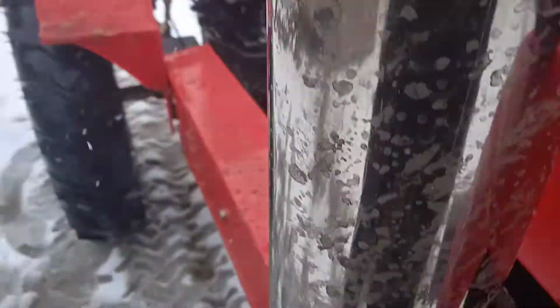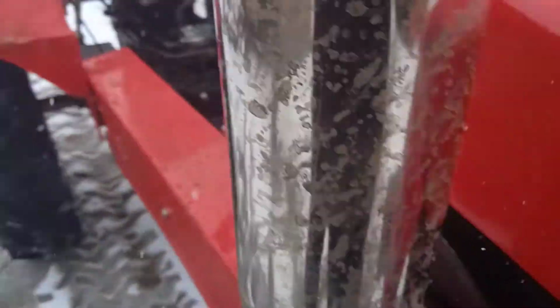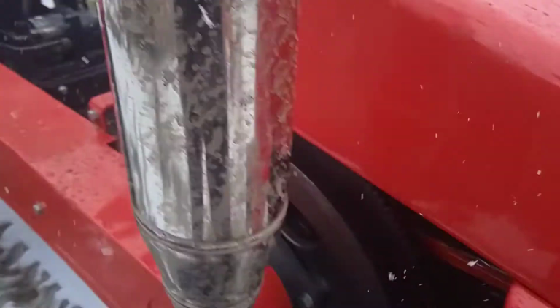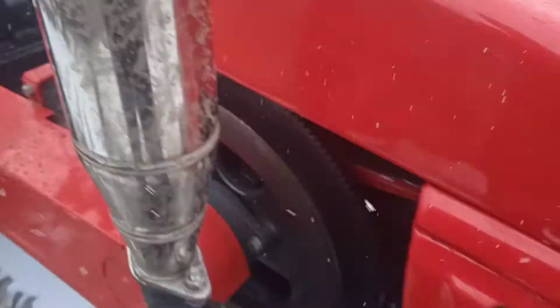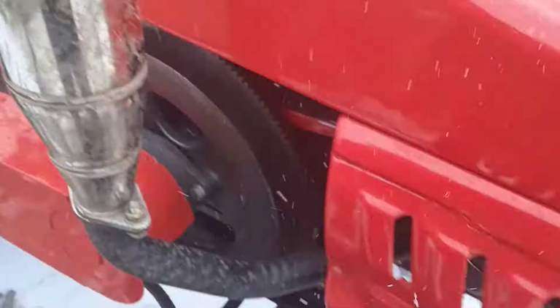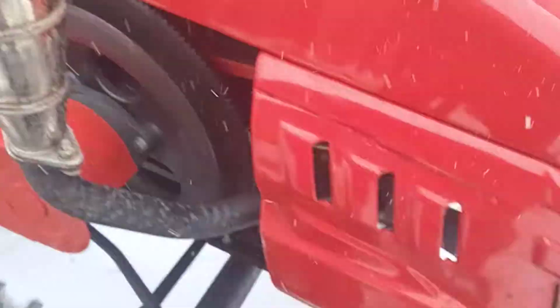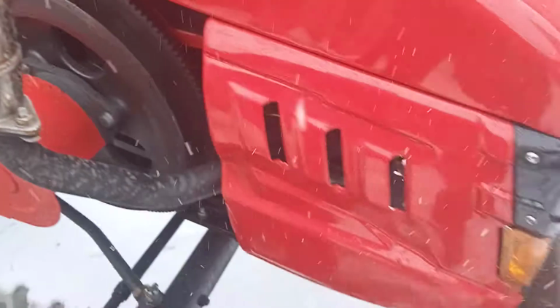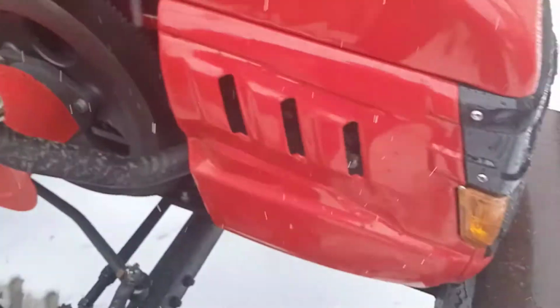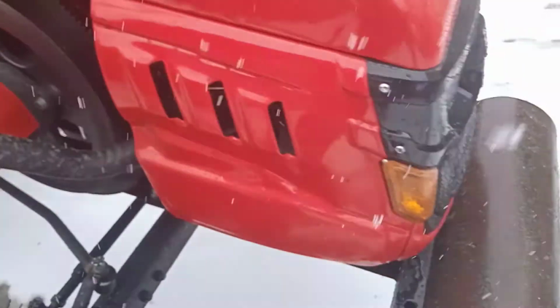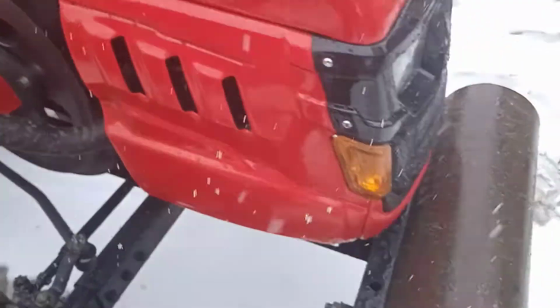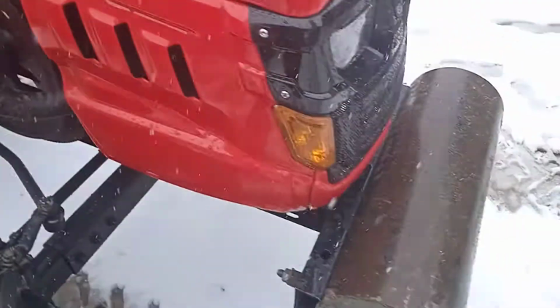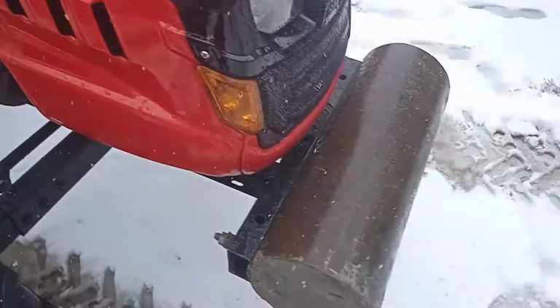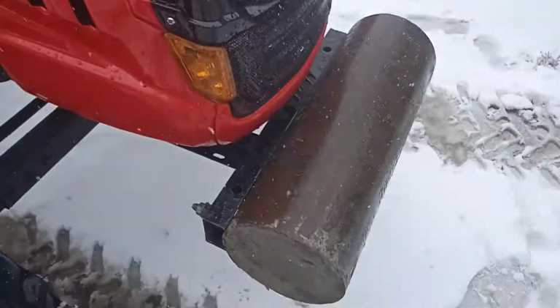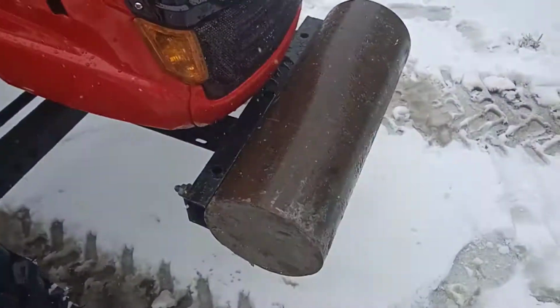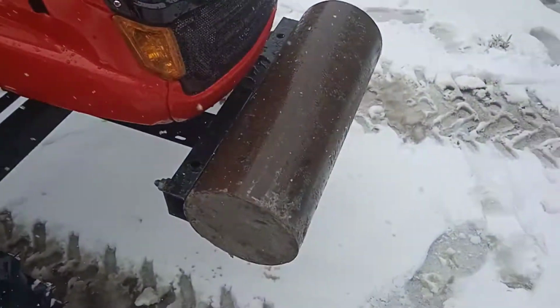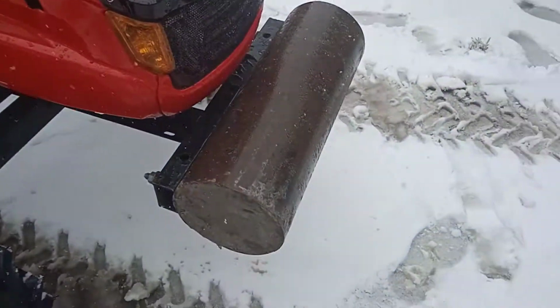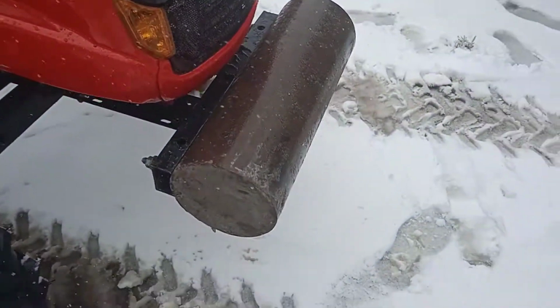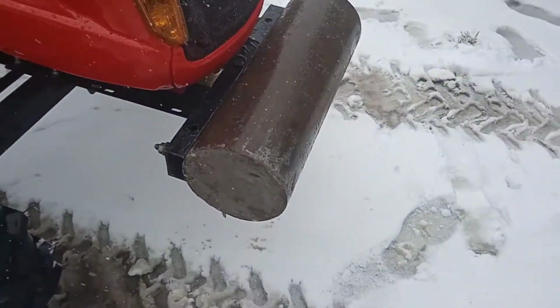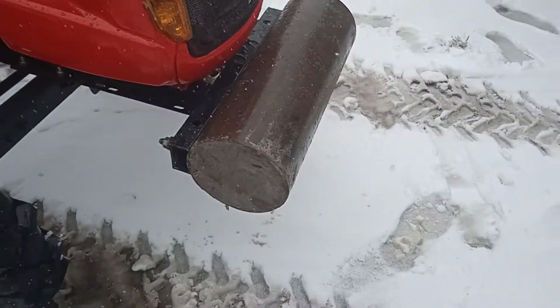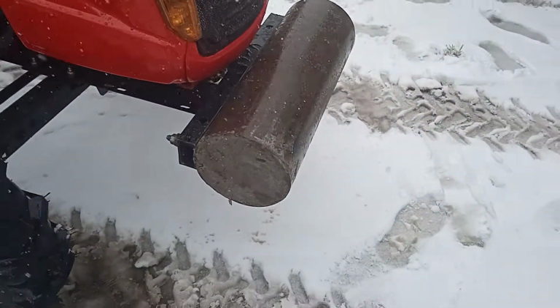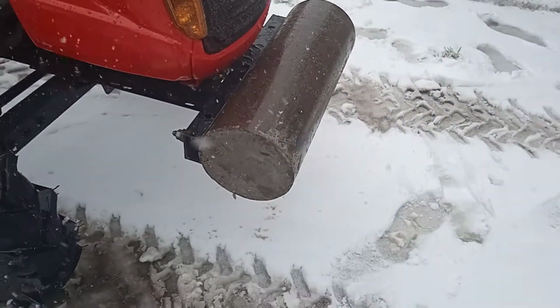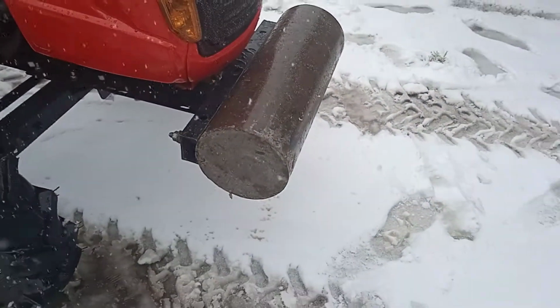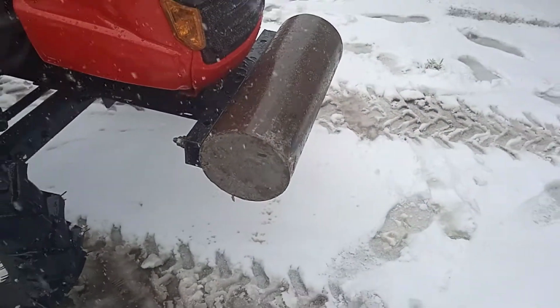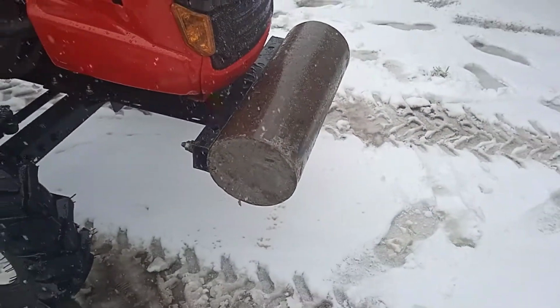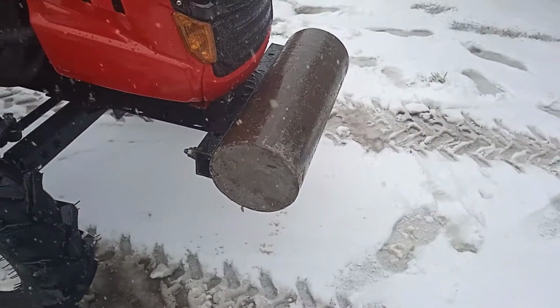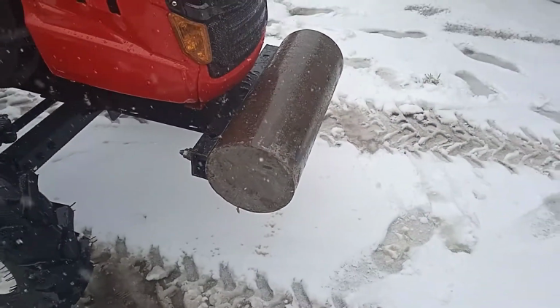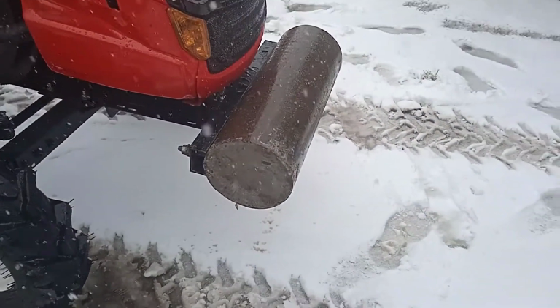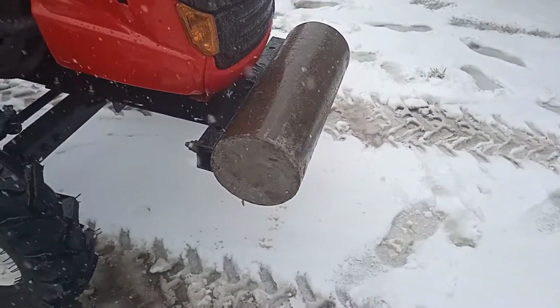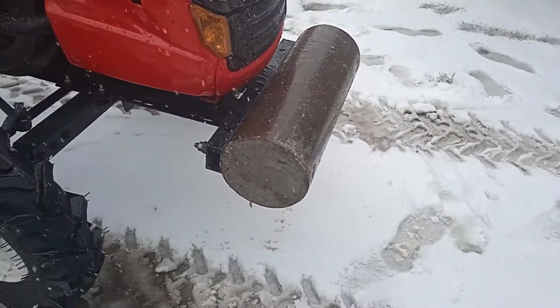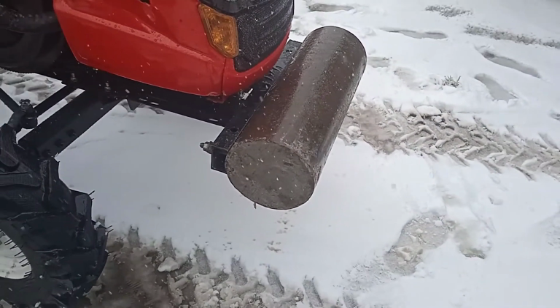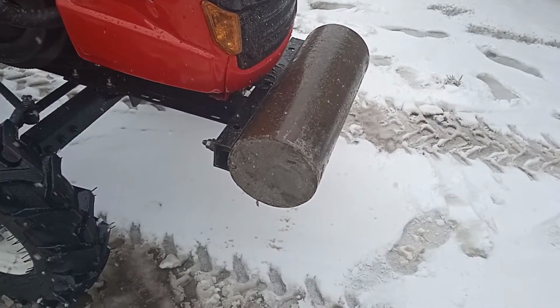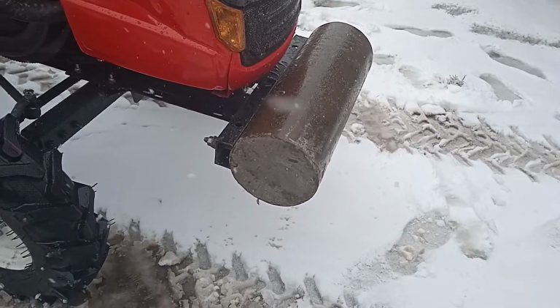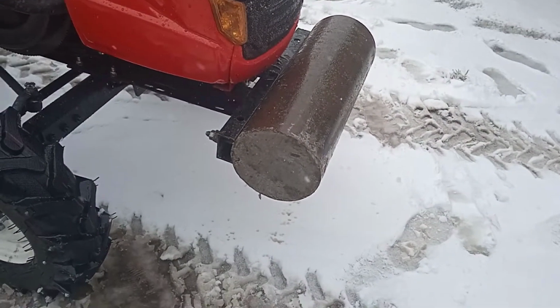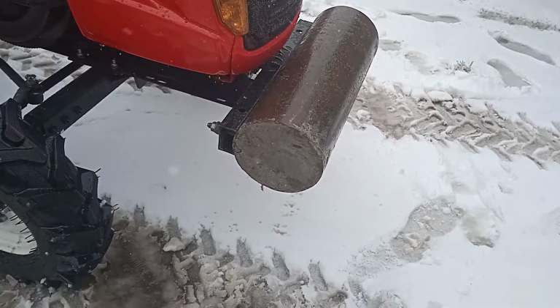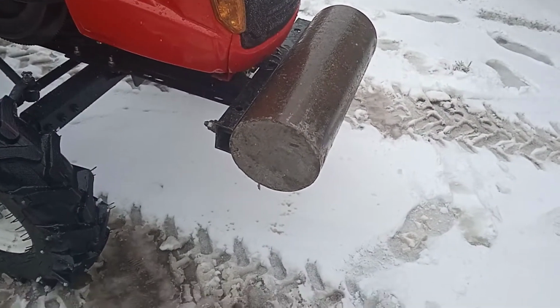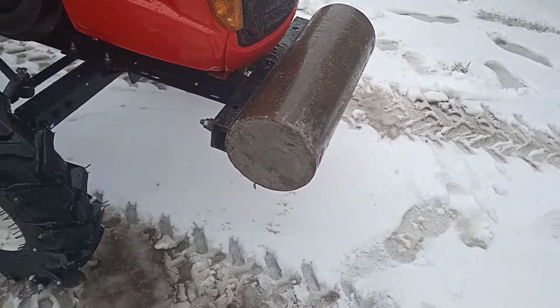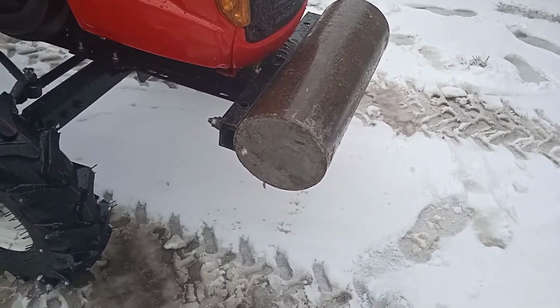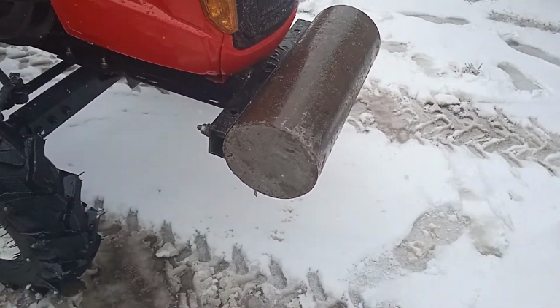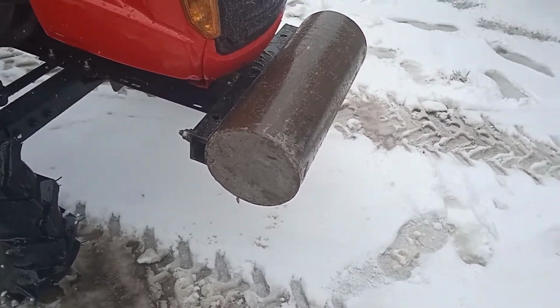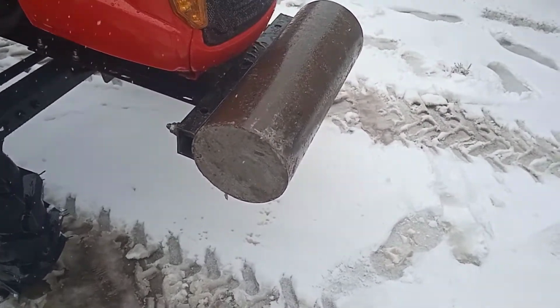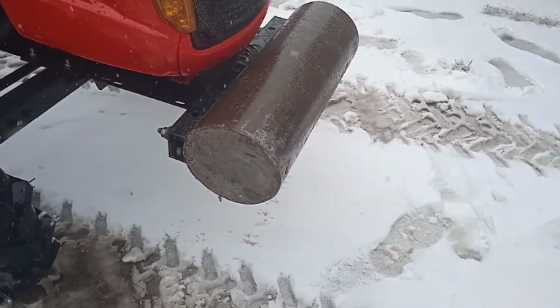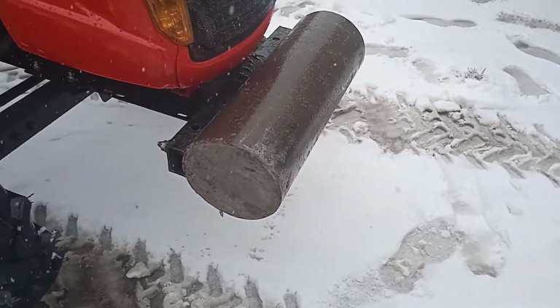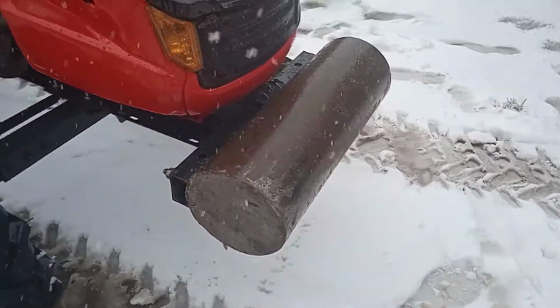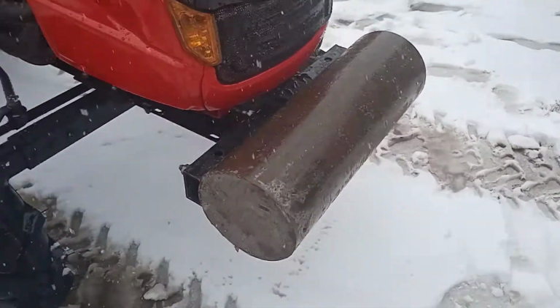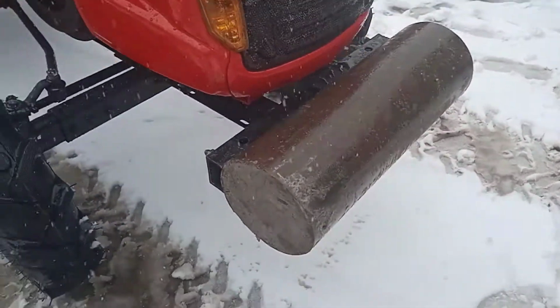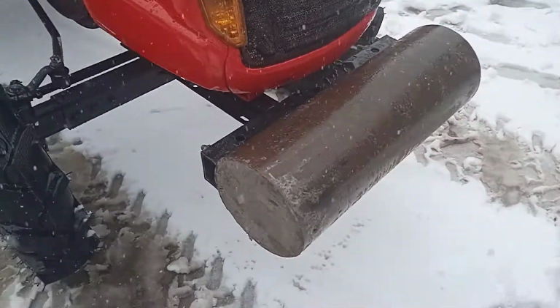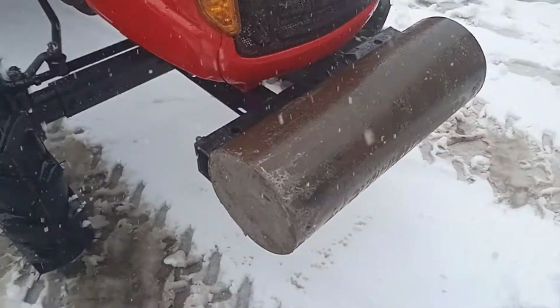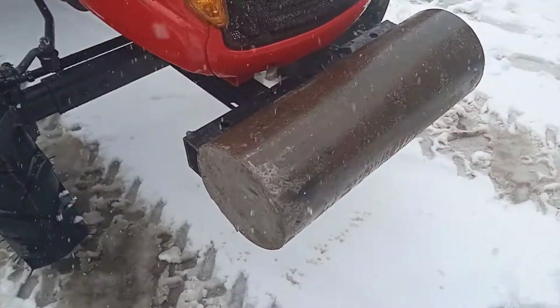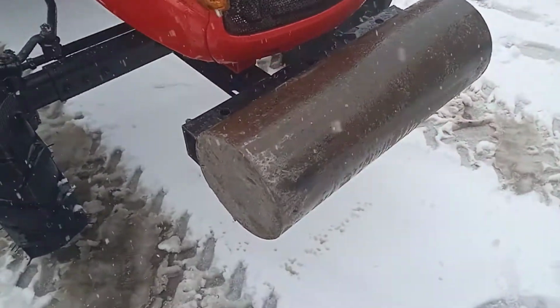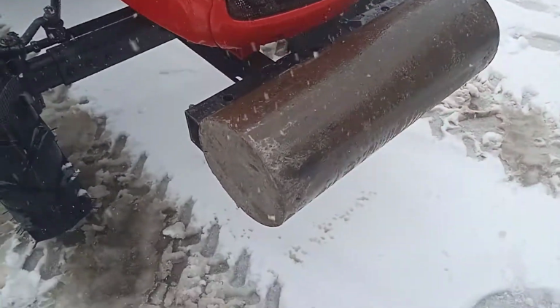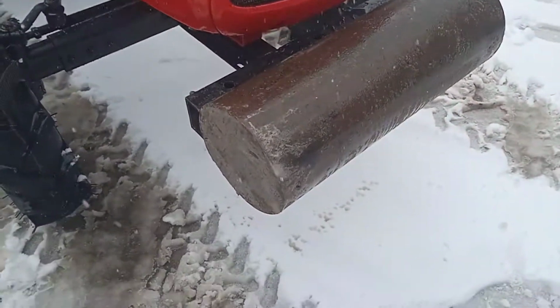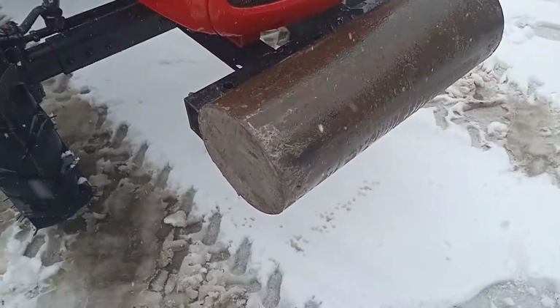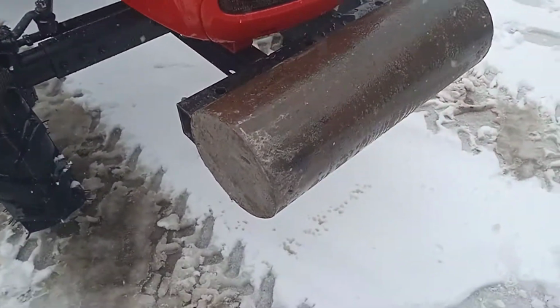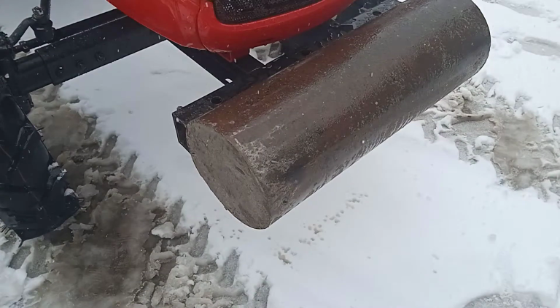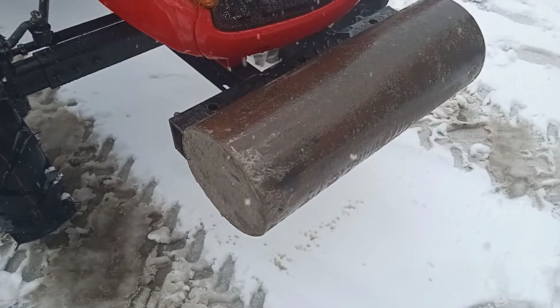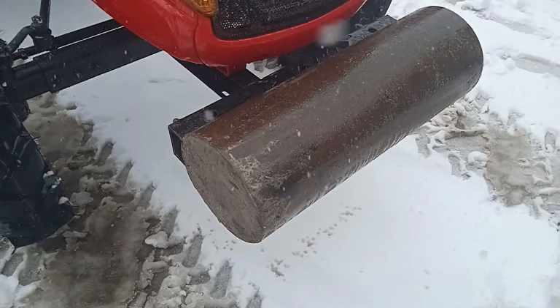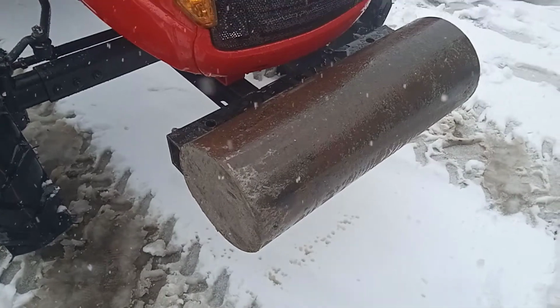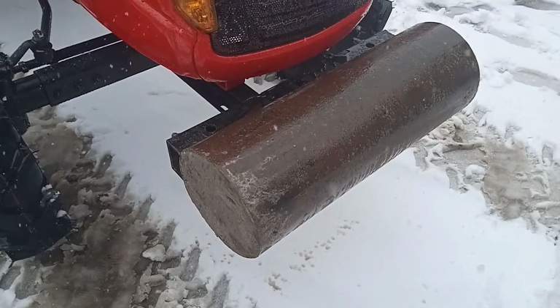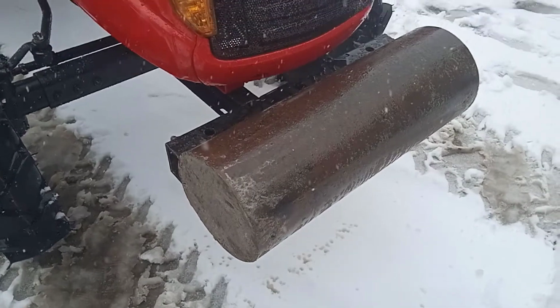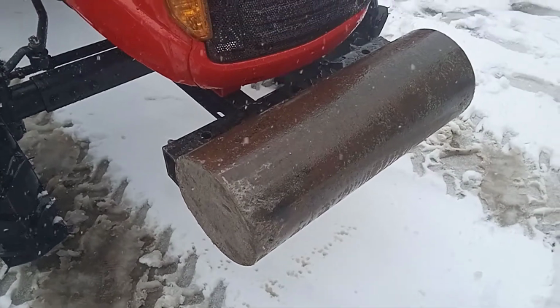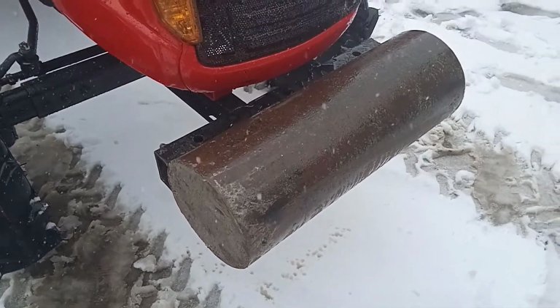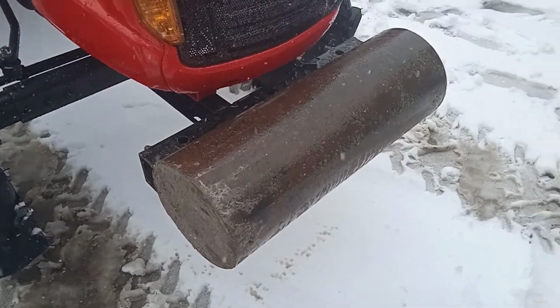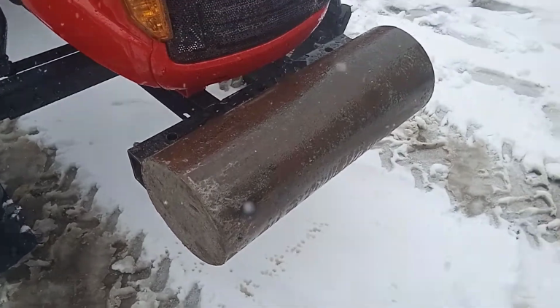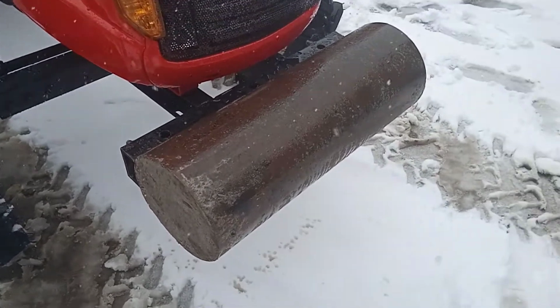I made a counterweight from a 200-year-old tube with steel.